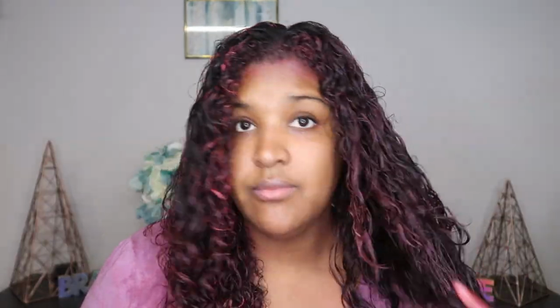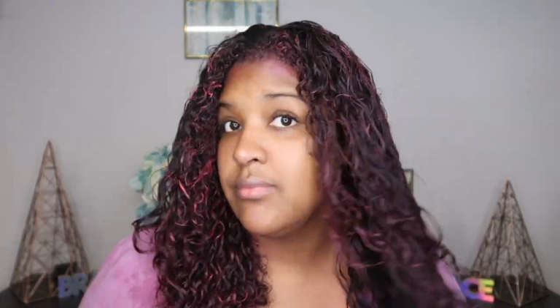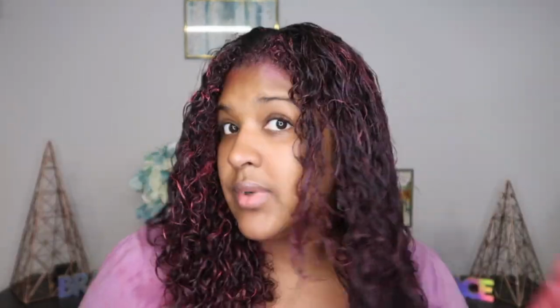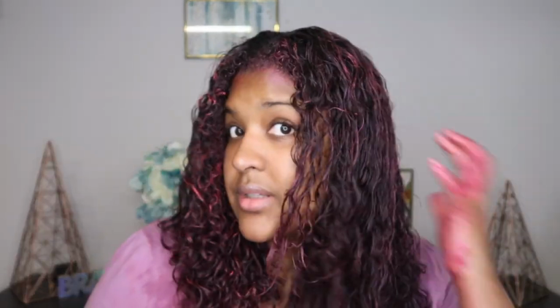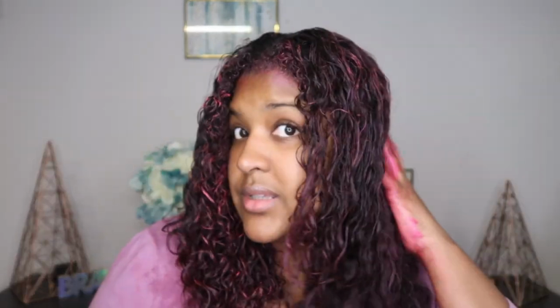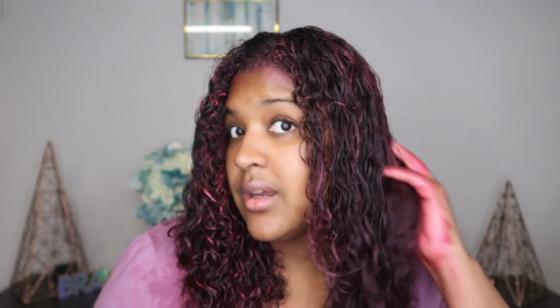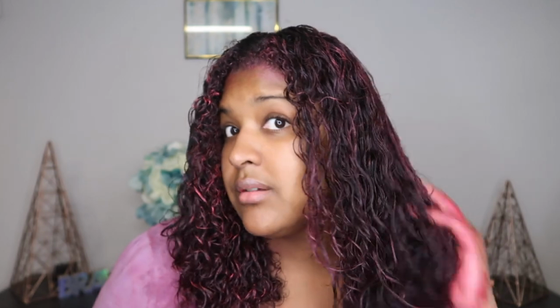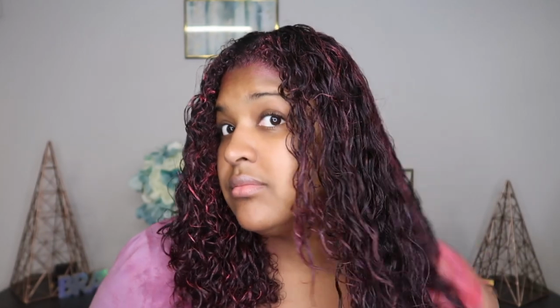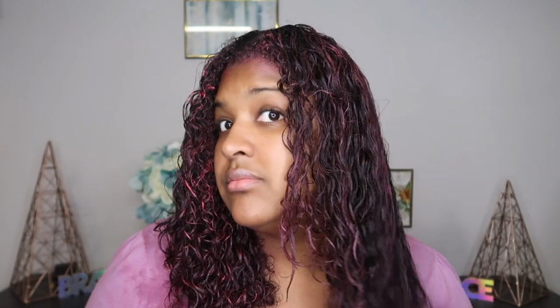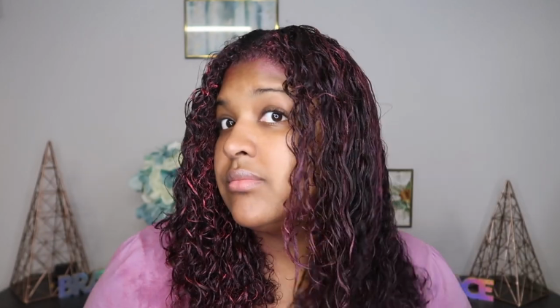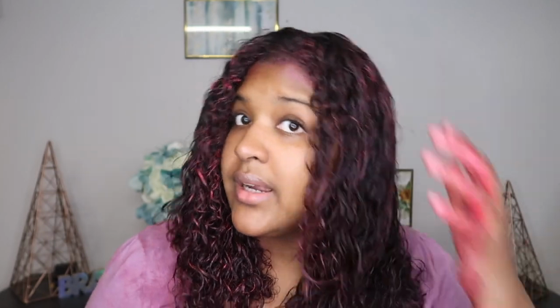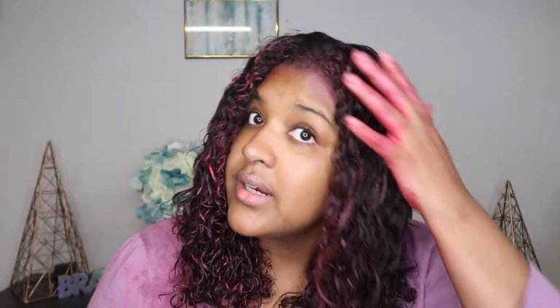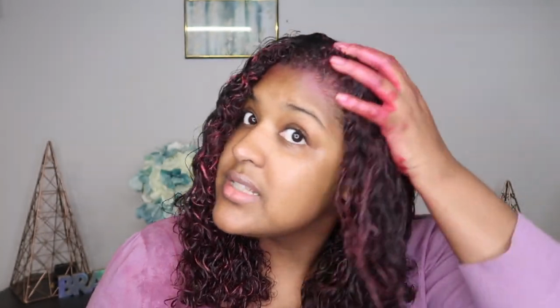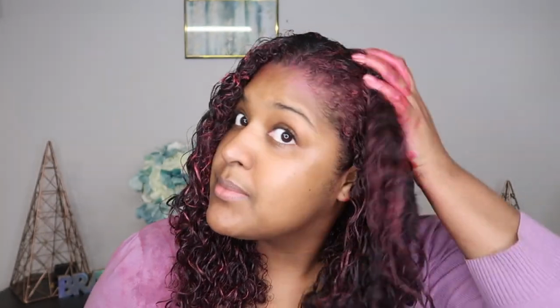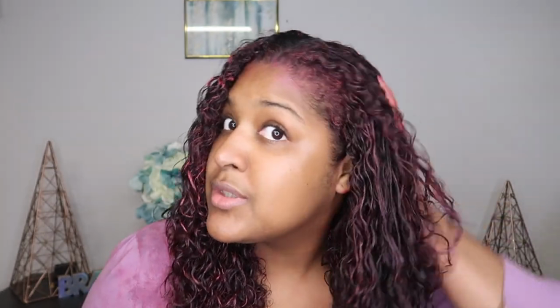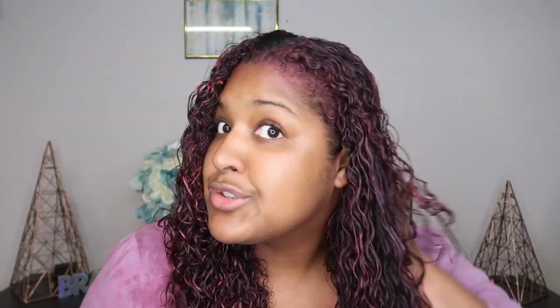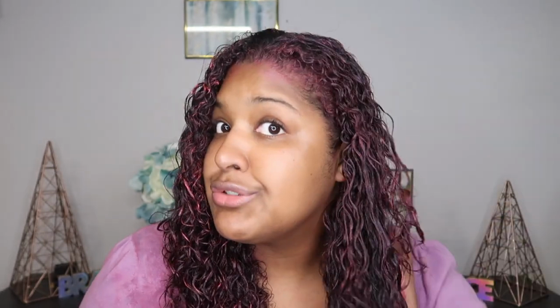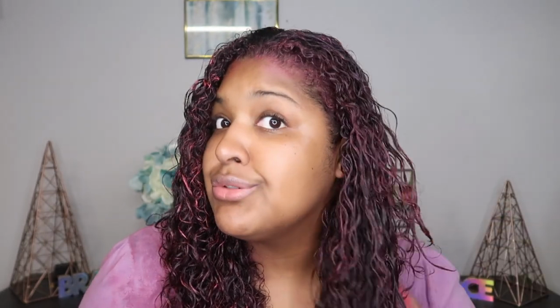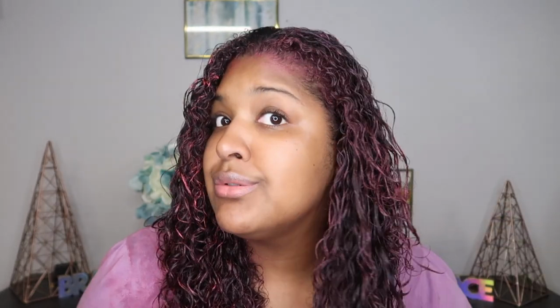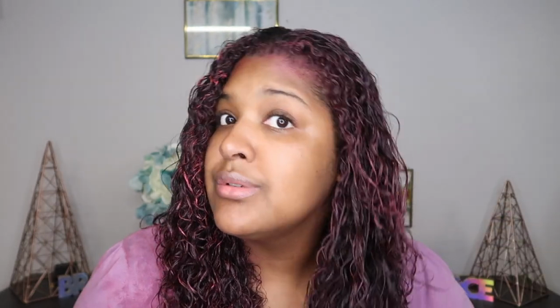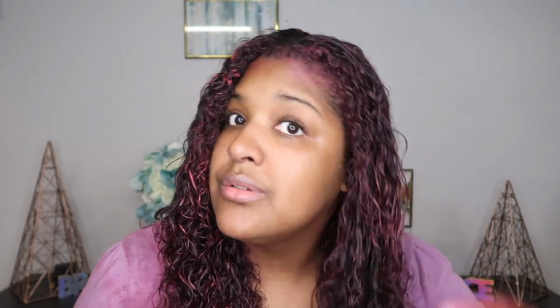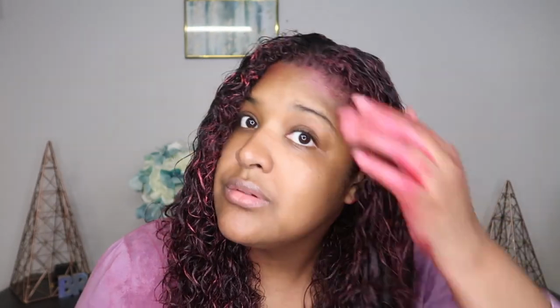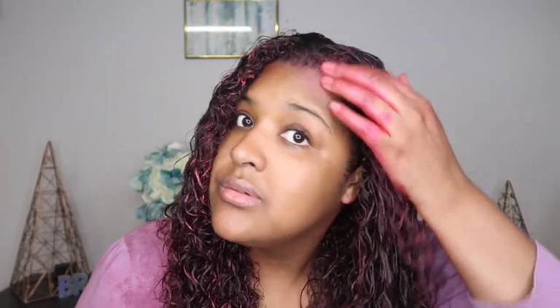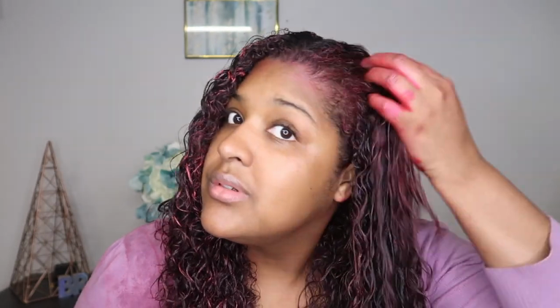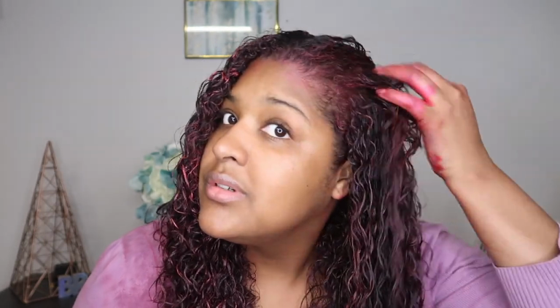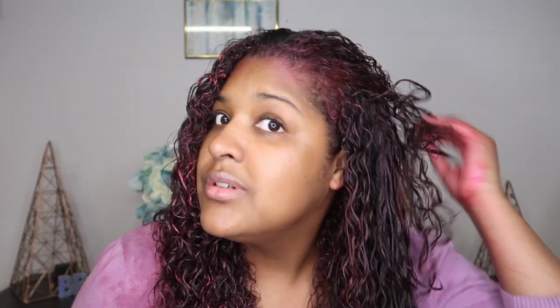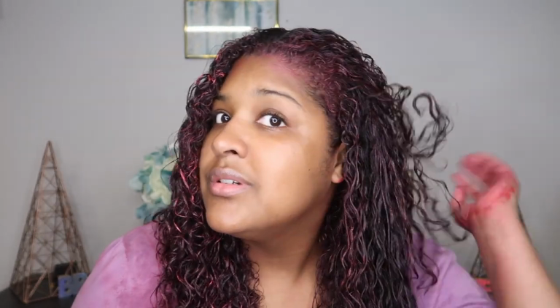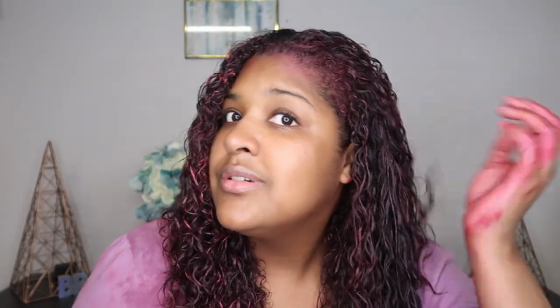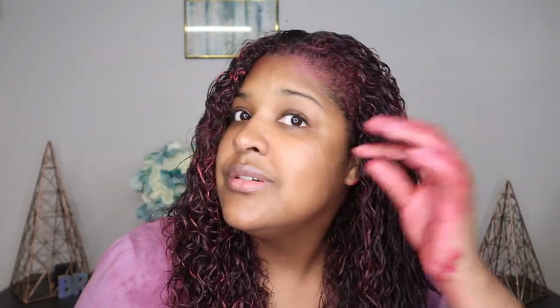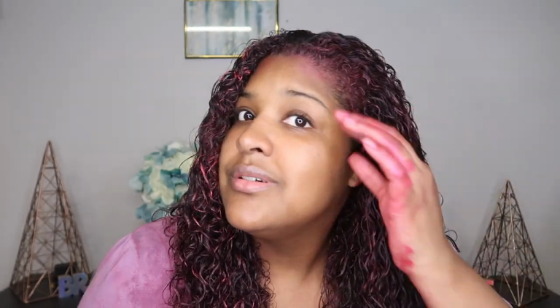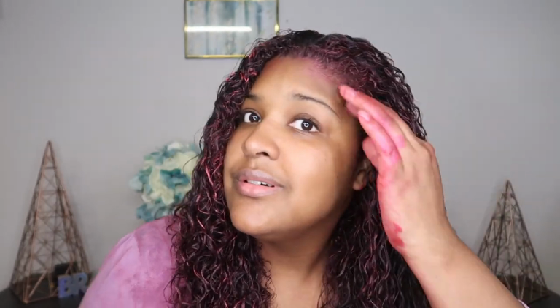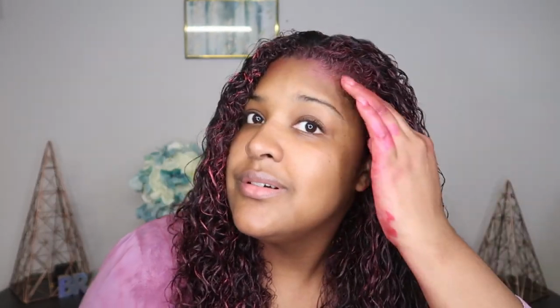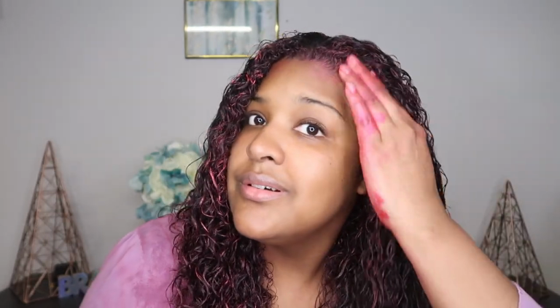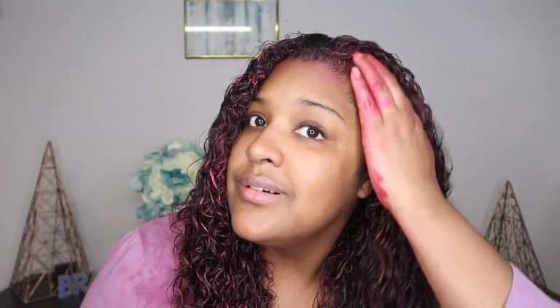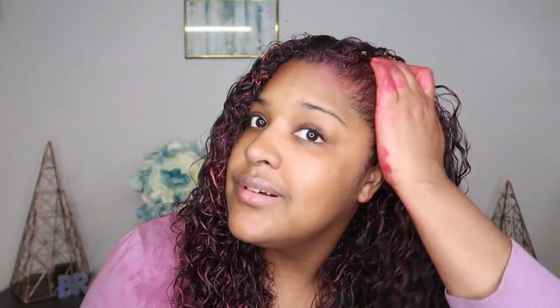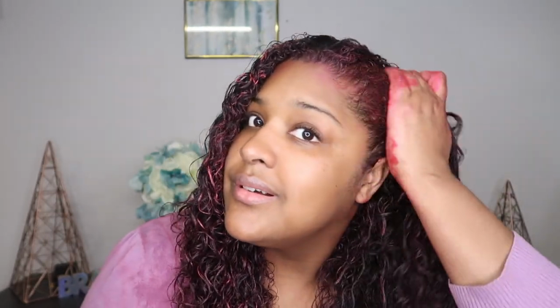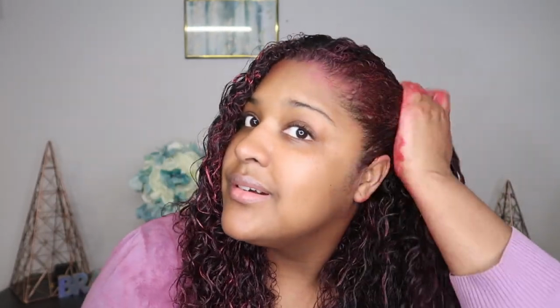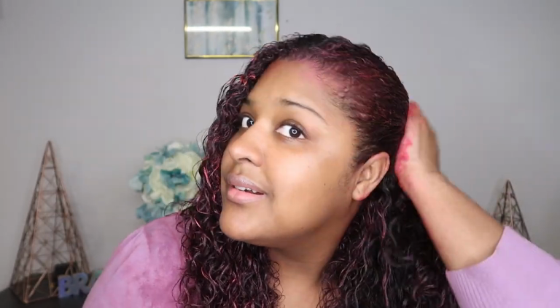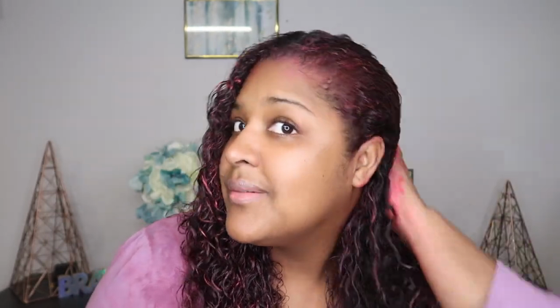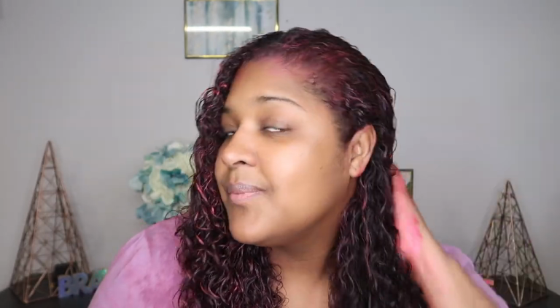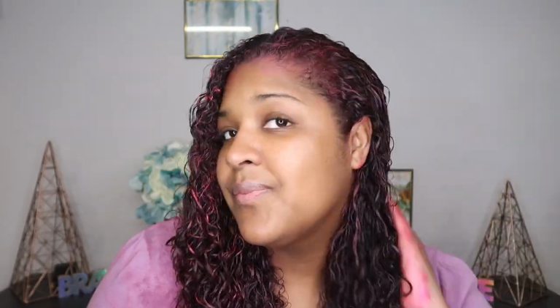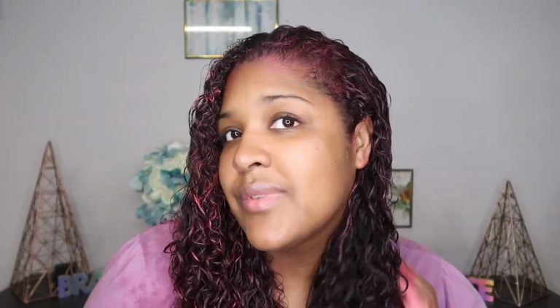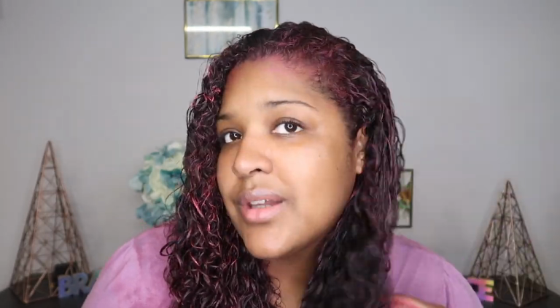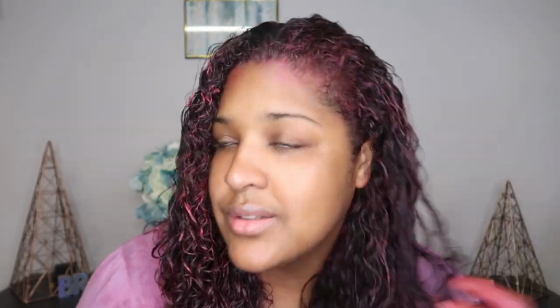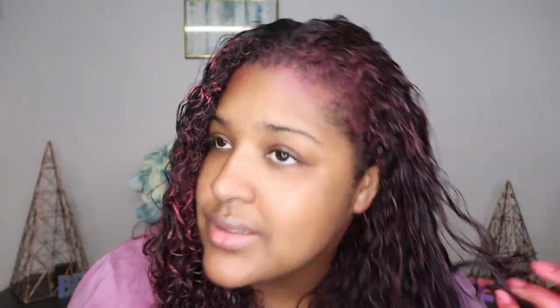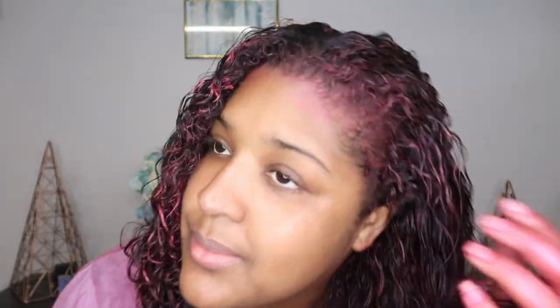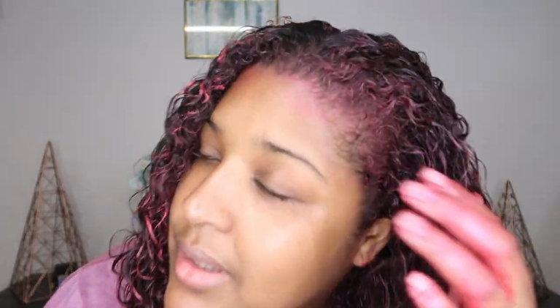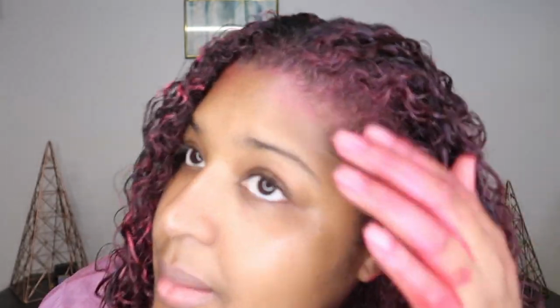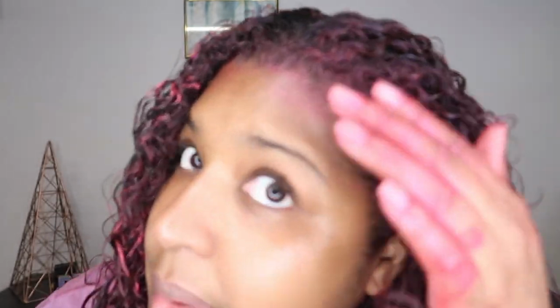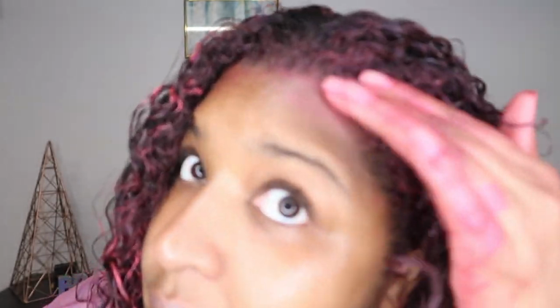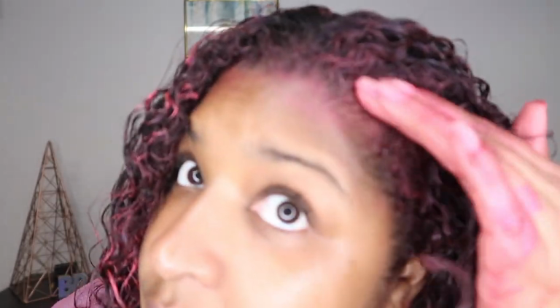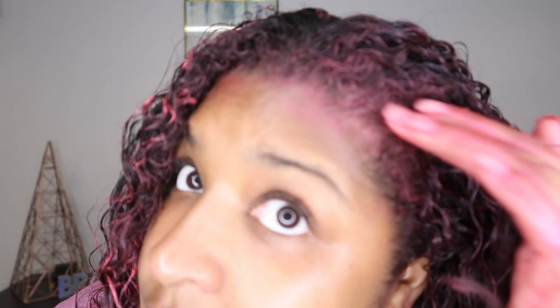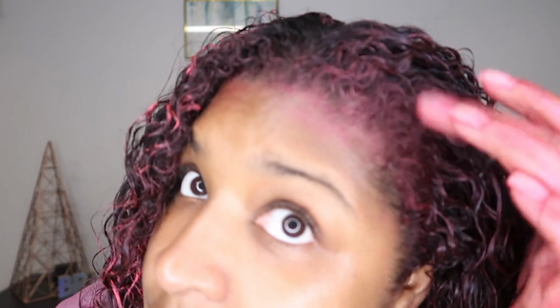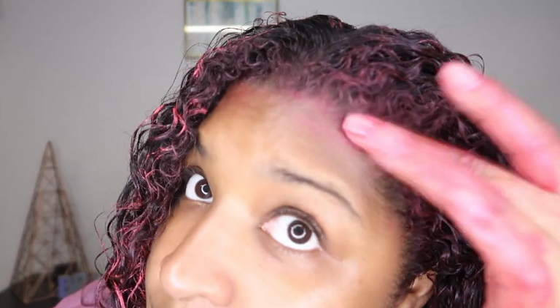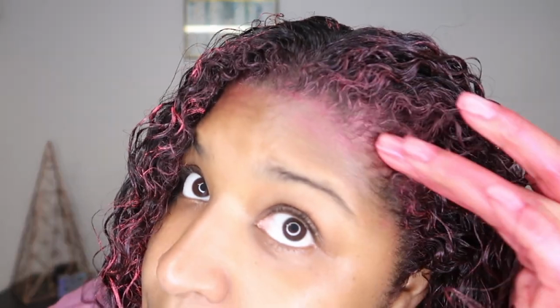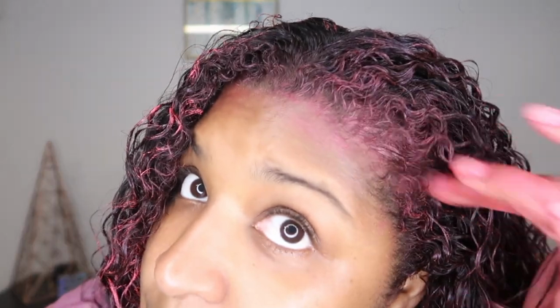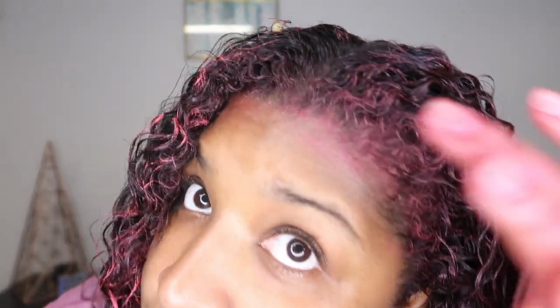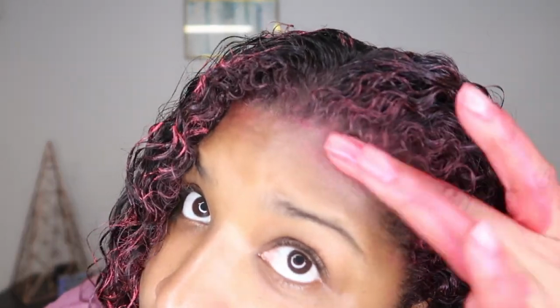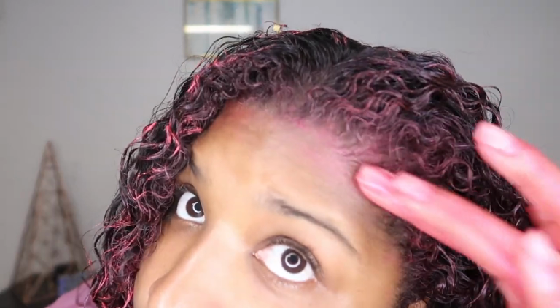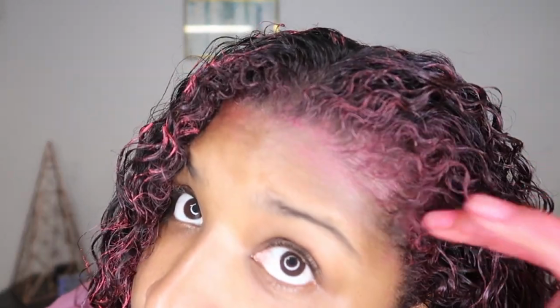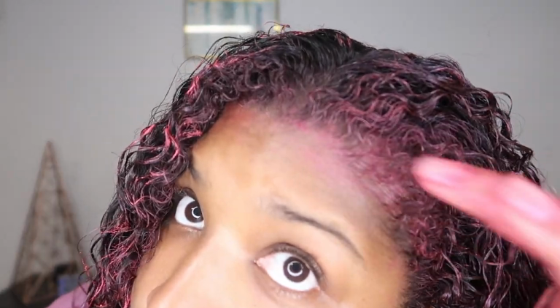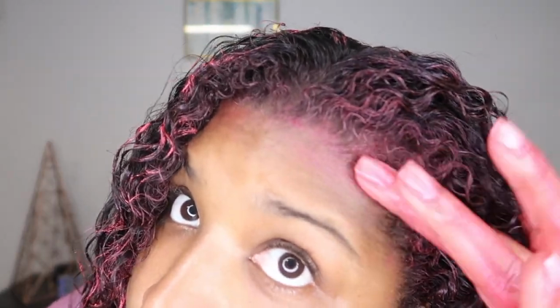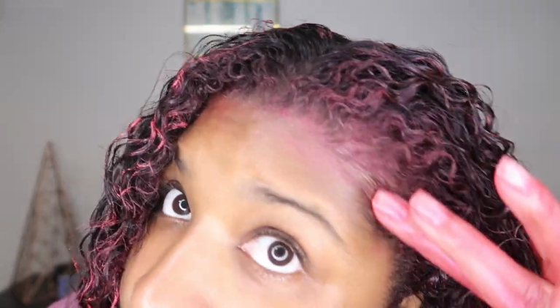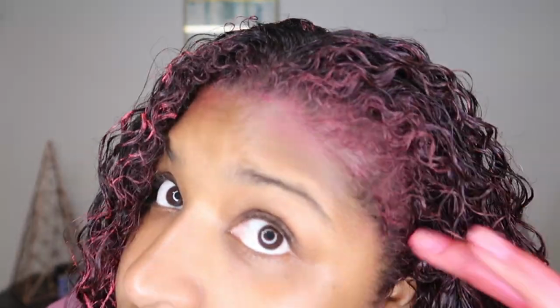My hair smells good. I gotta do something about getting it on my forehead though.